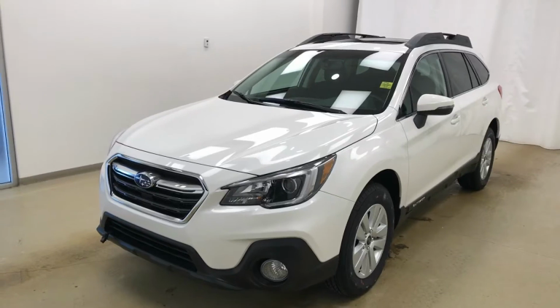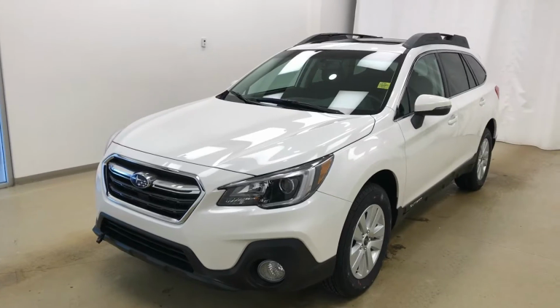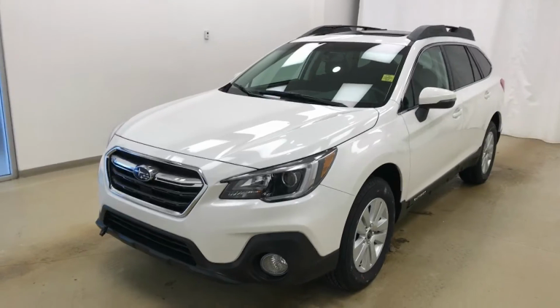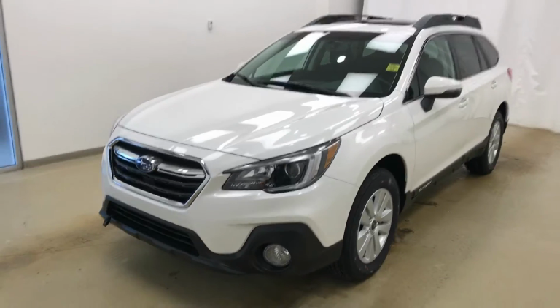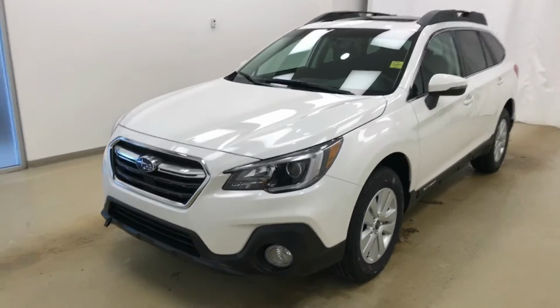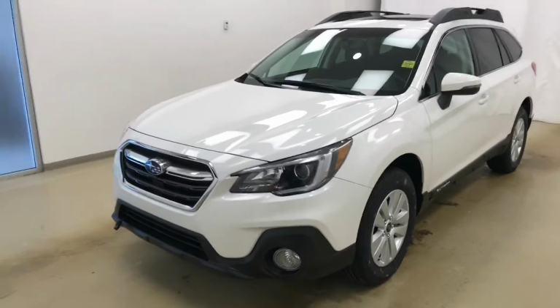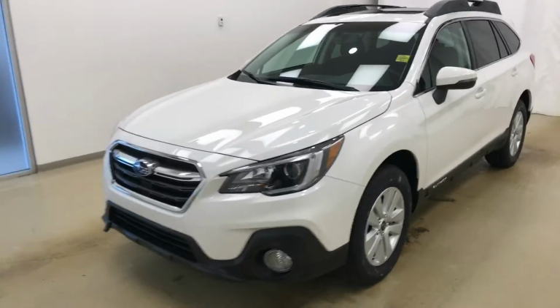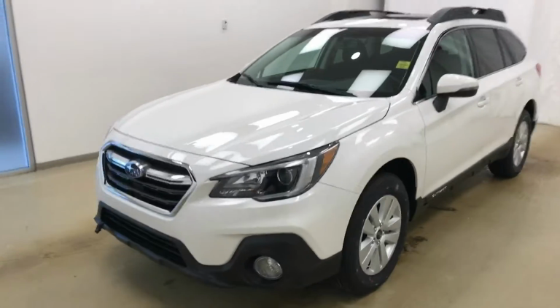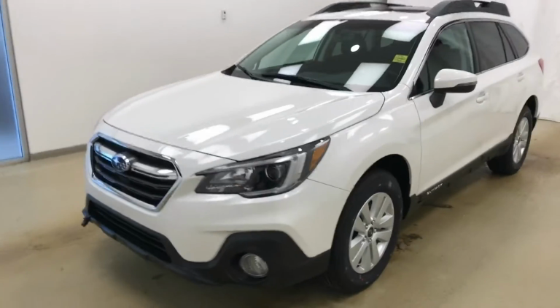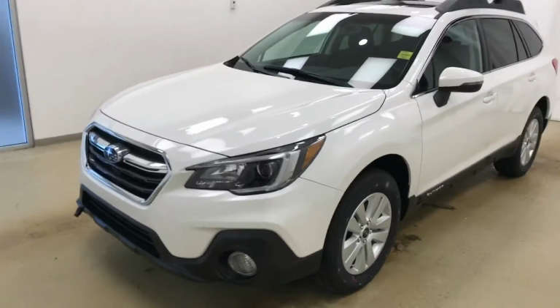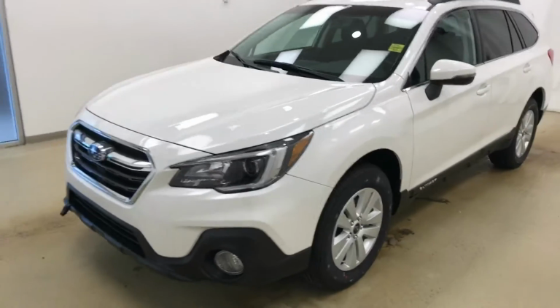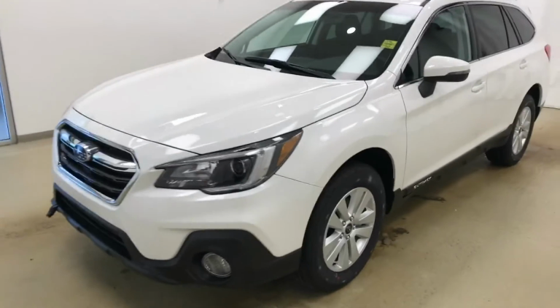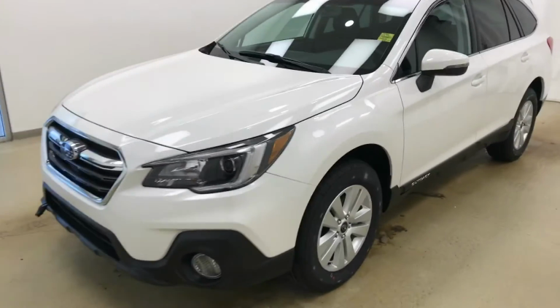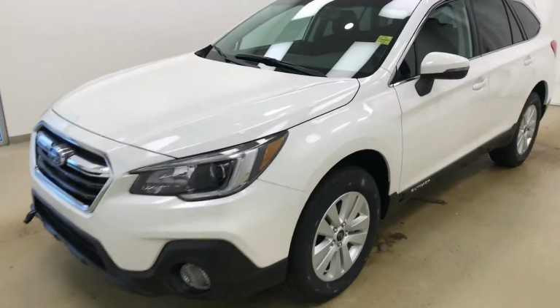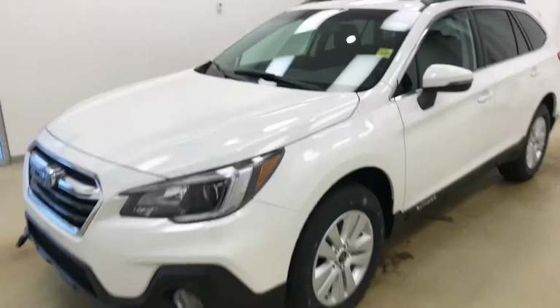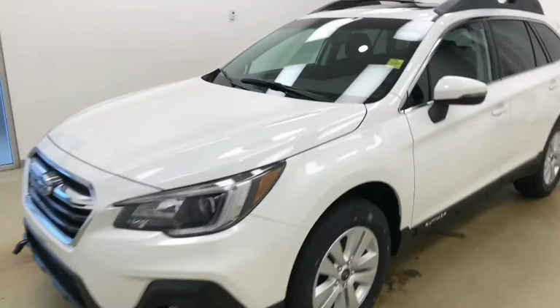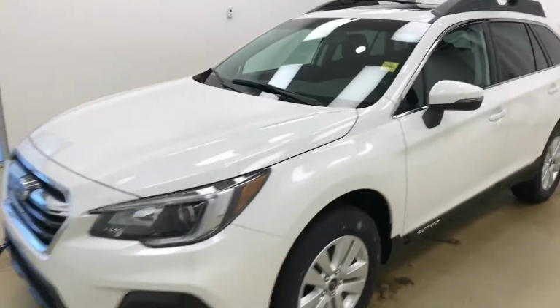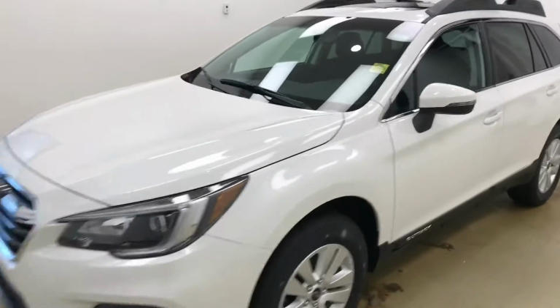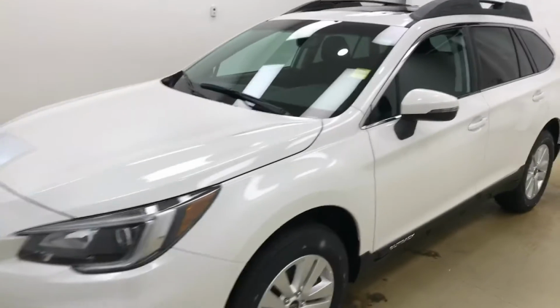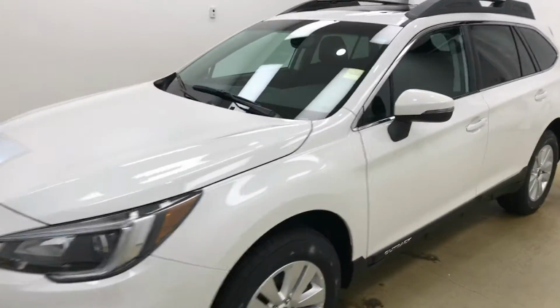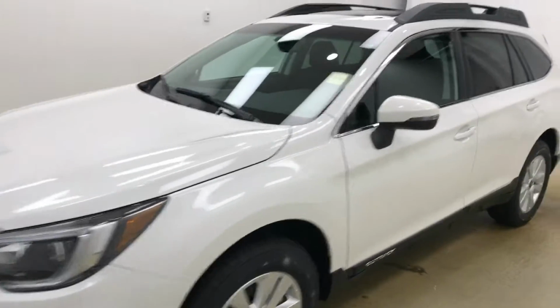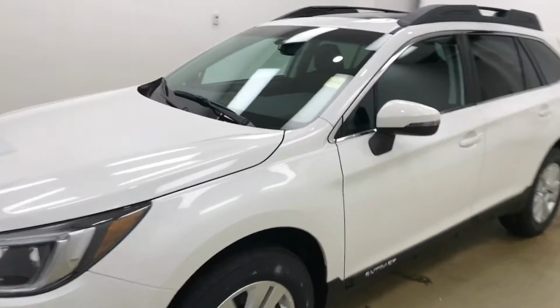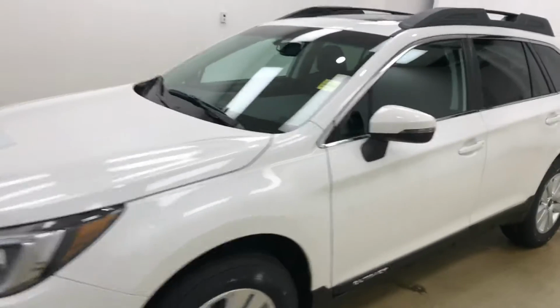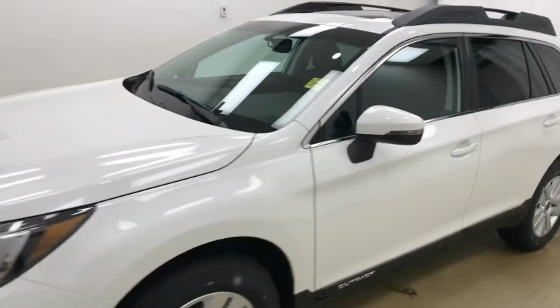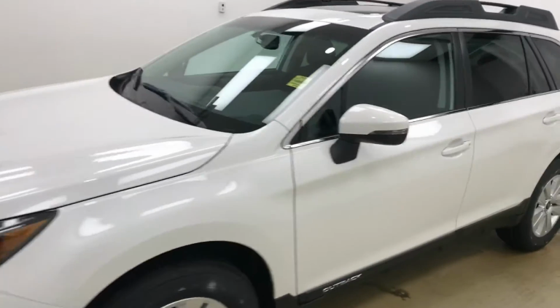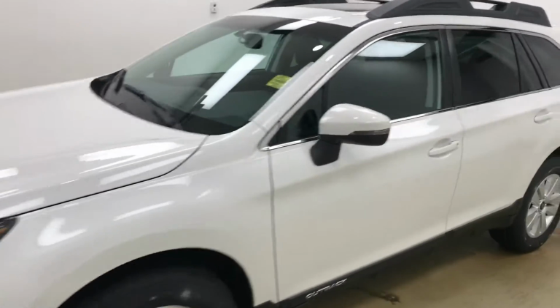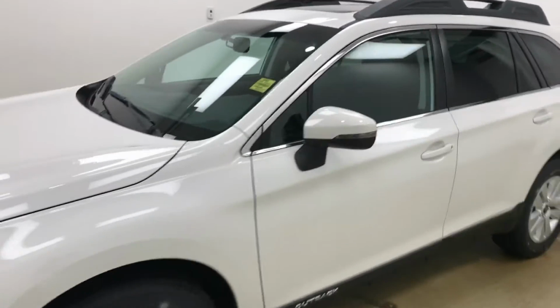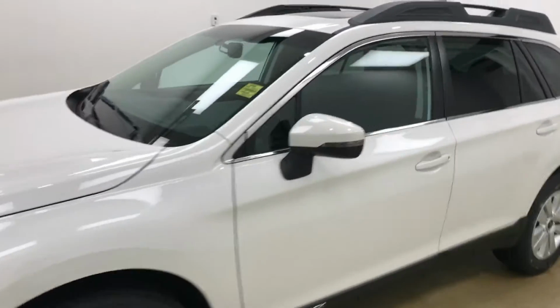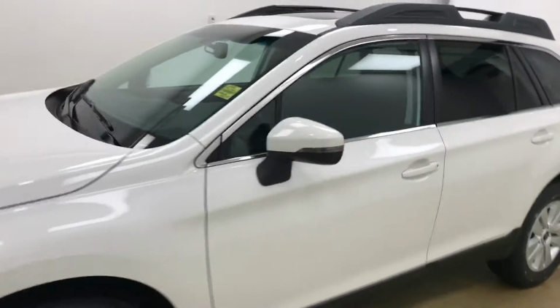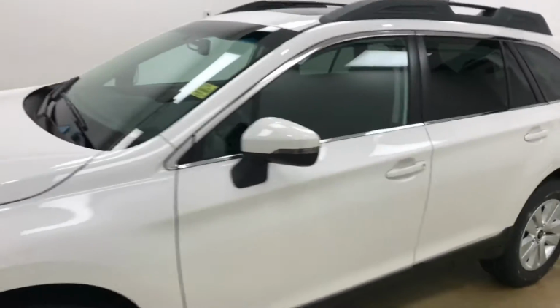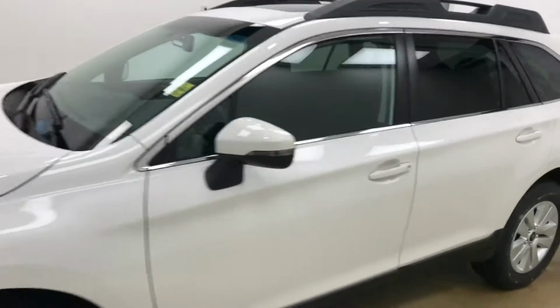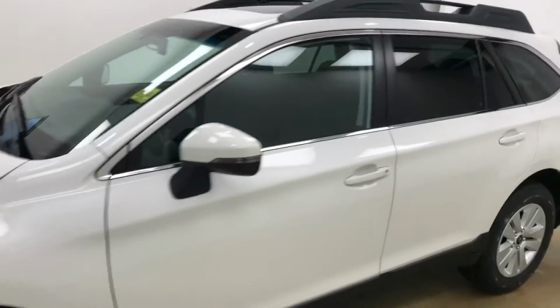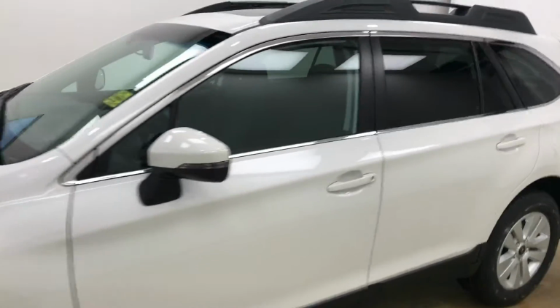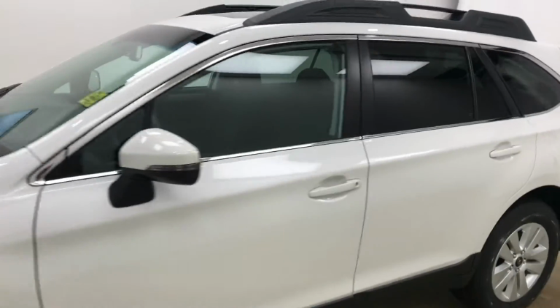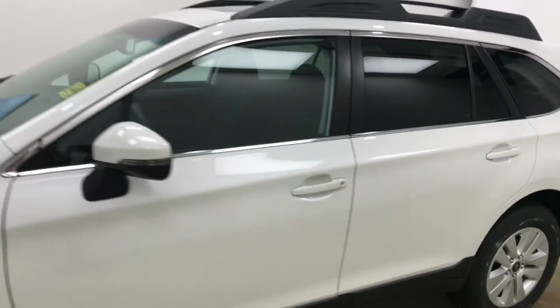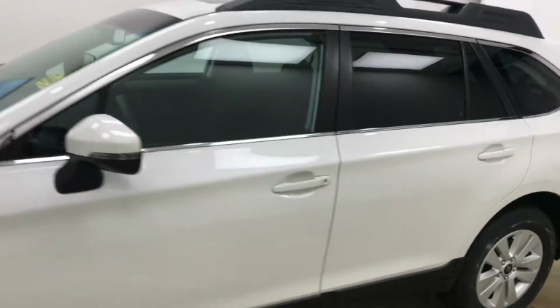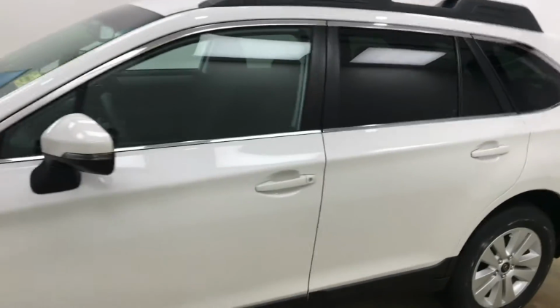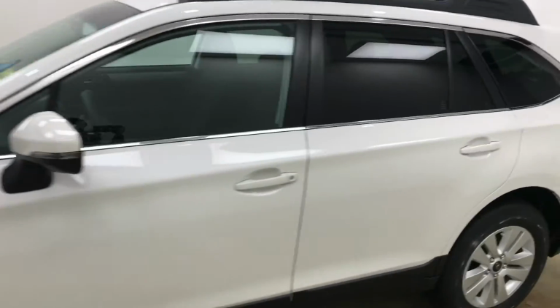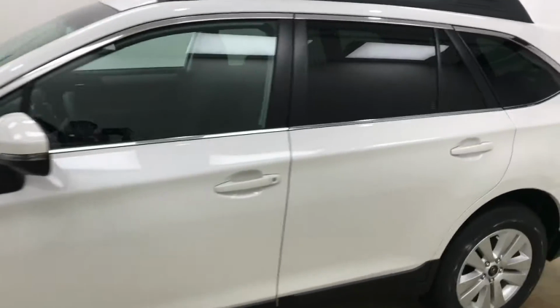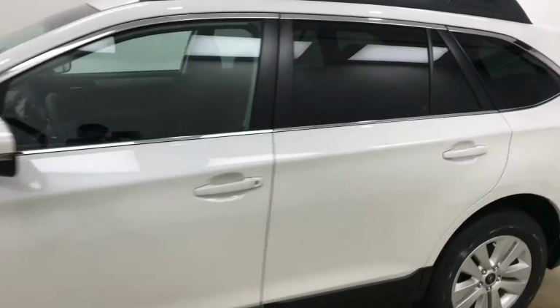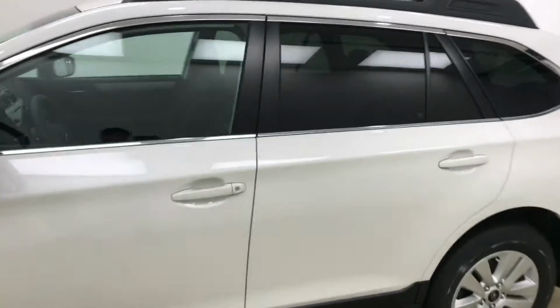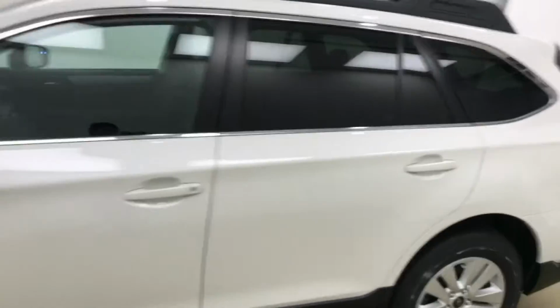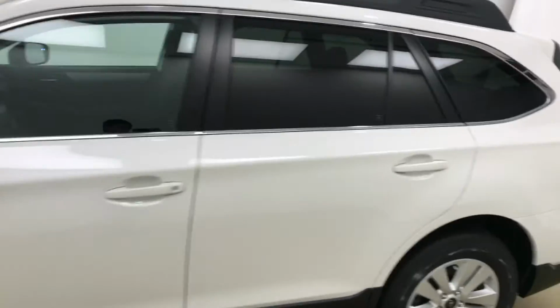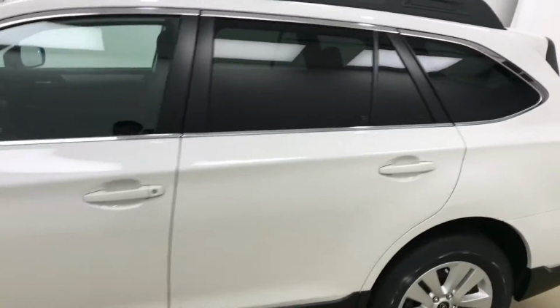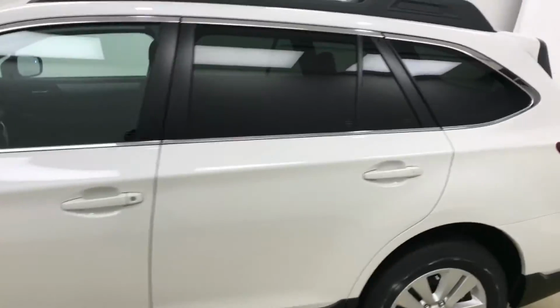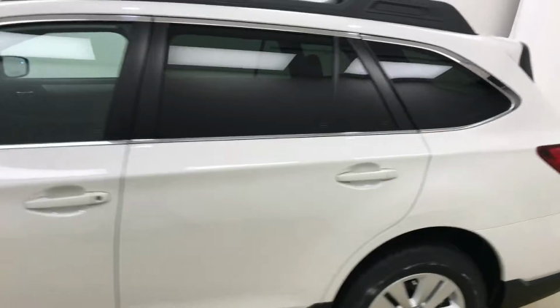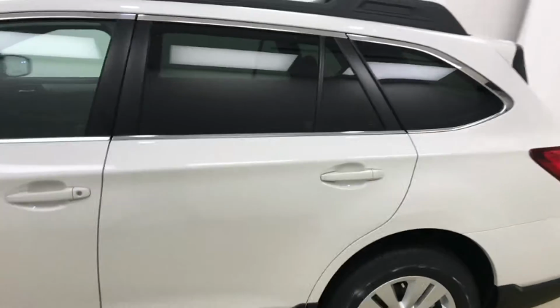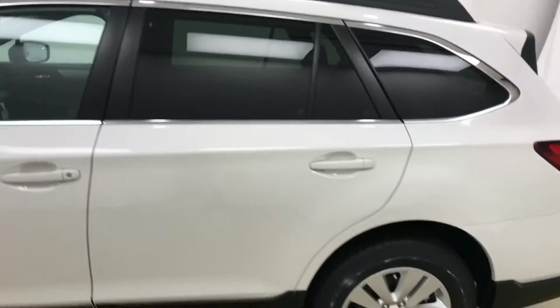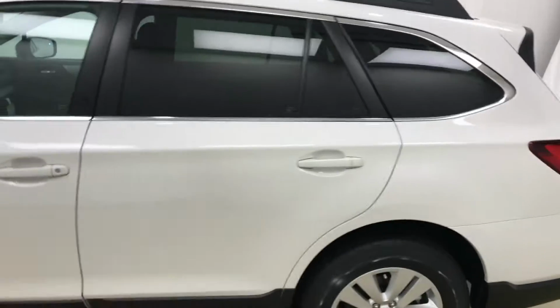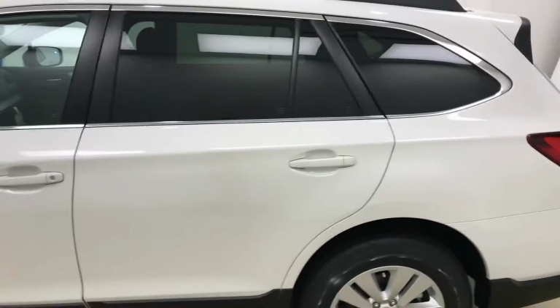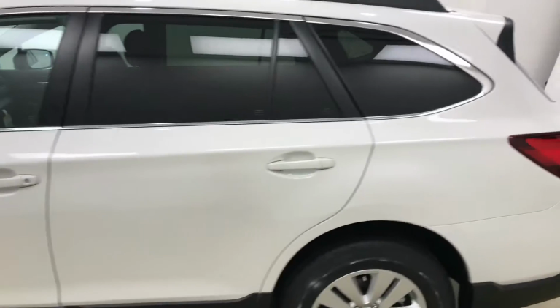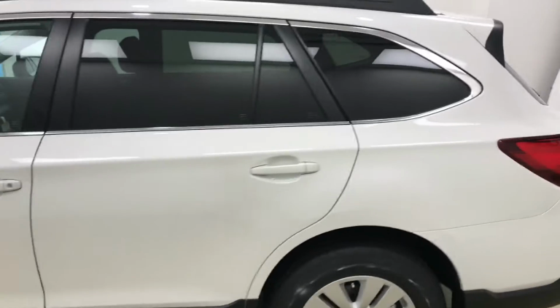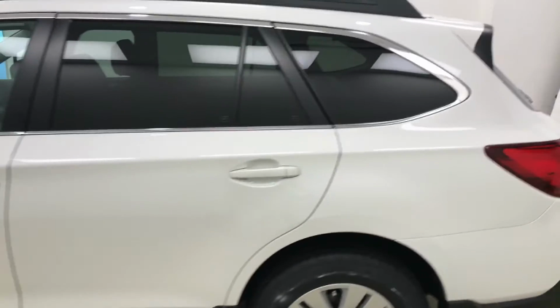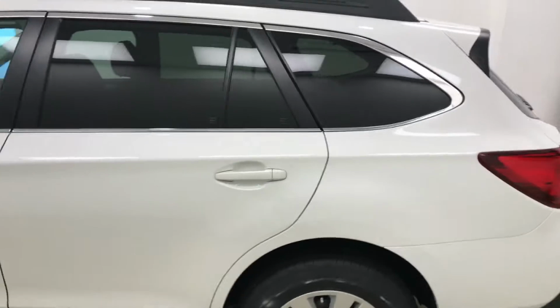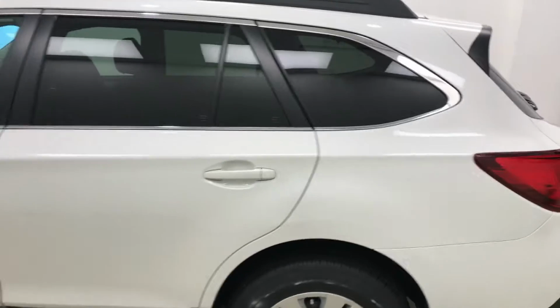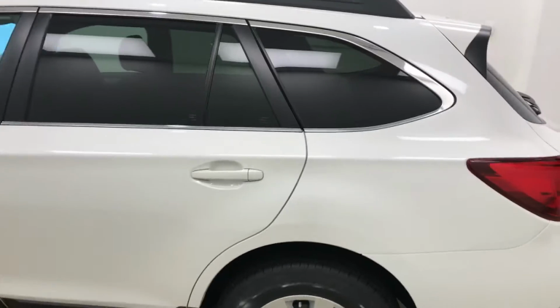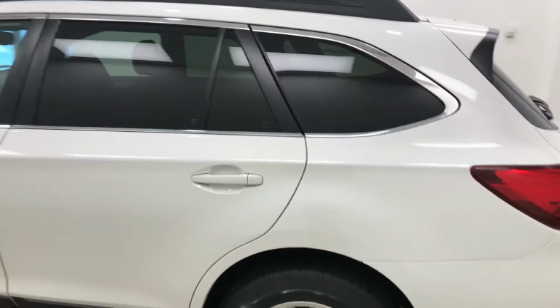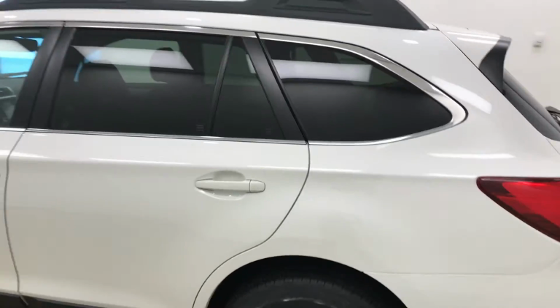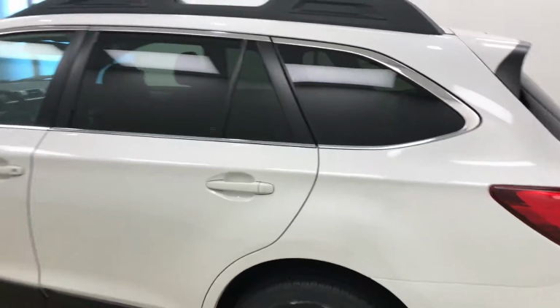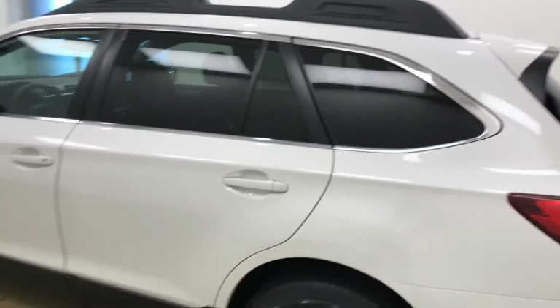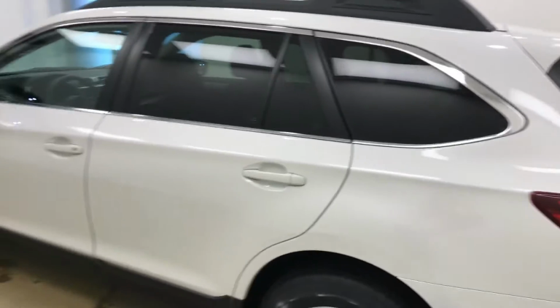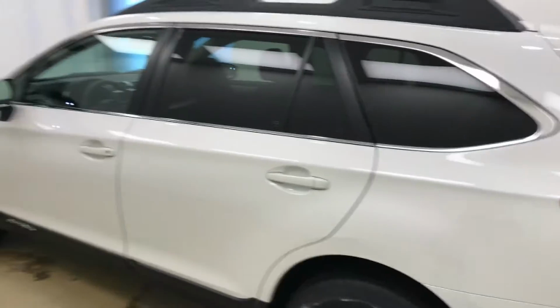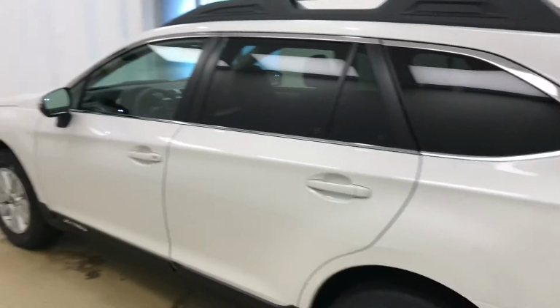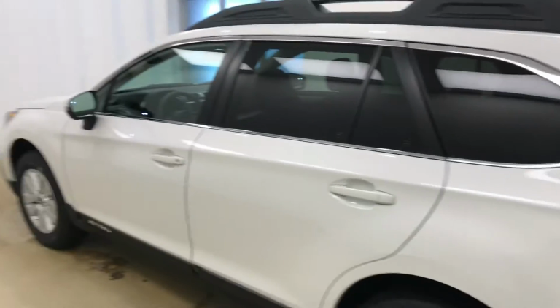Today we're viewing stock number 188616 on a 2018 Subaru Outback and our exterior color is white.